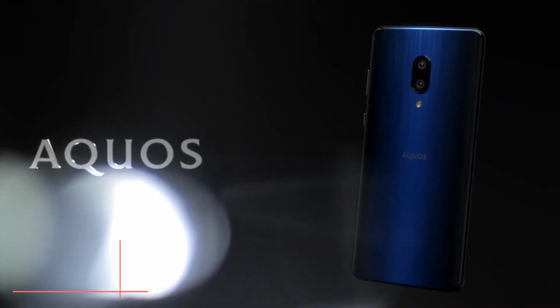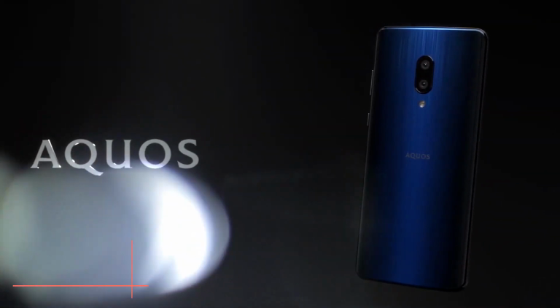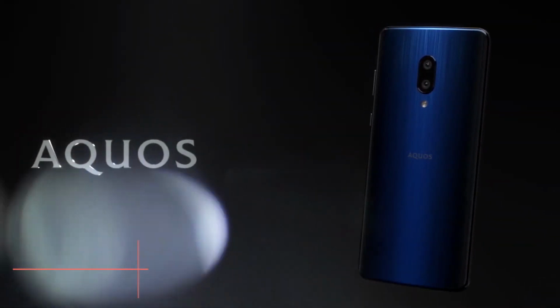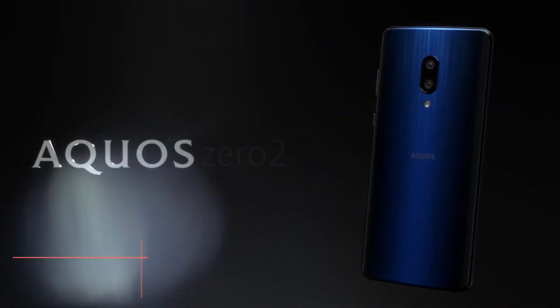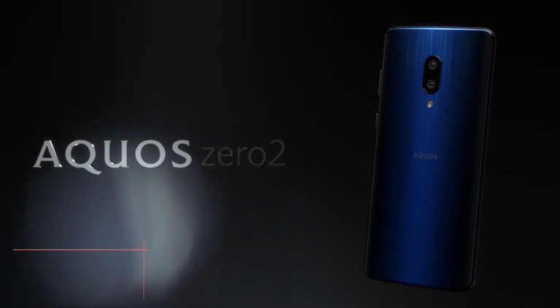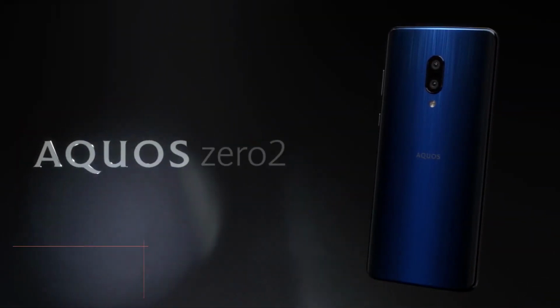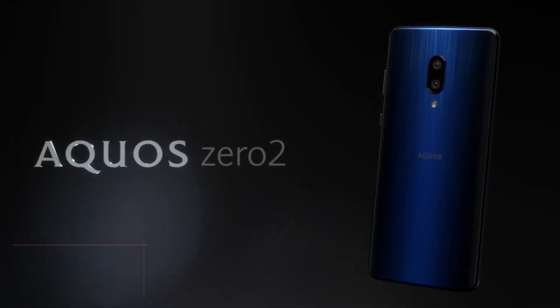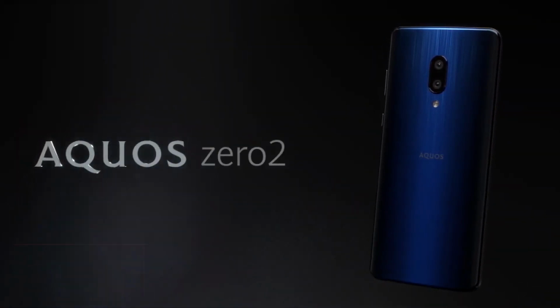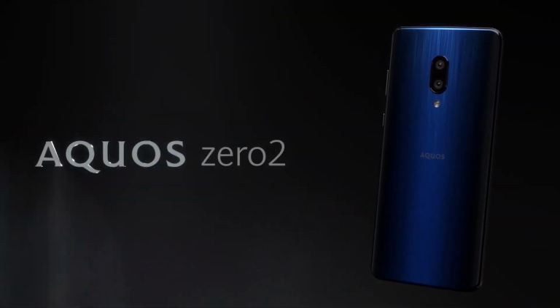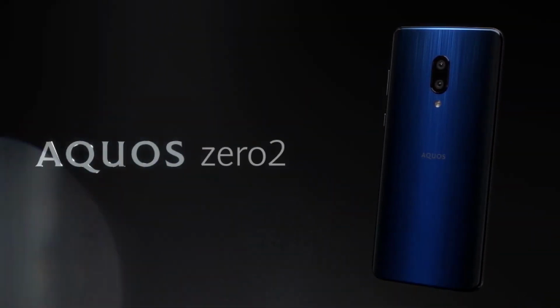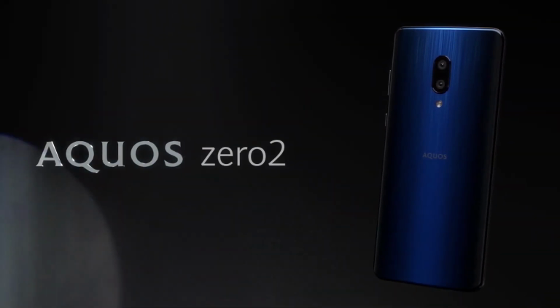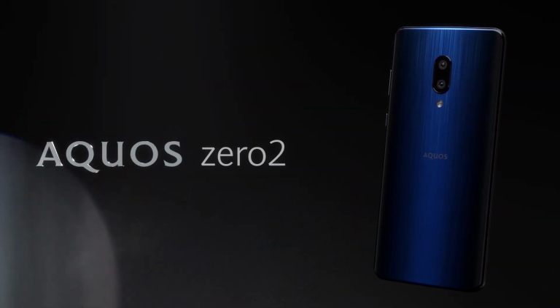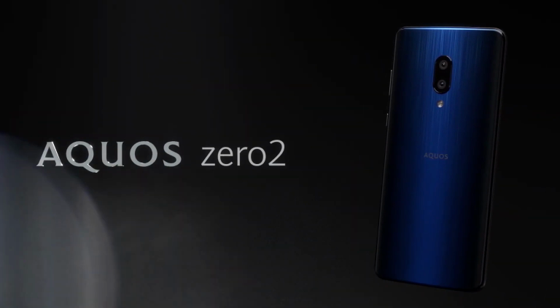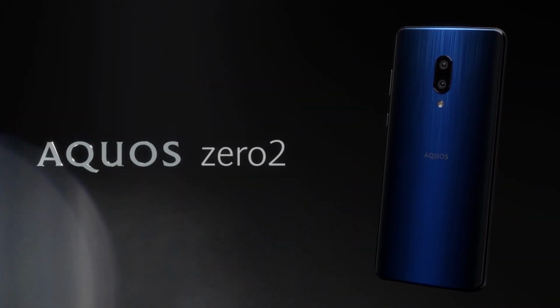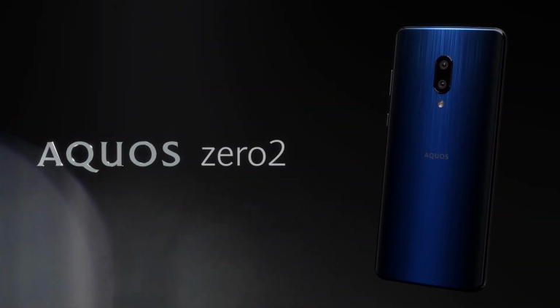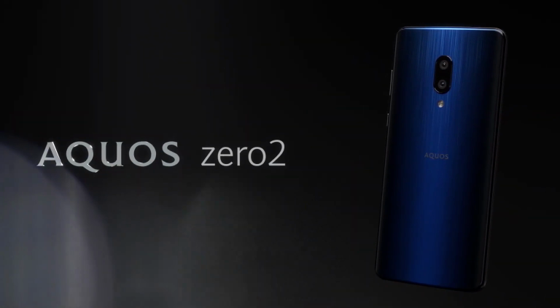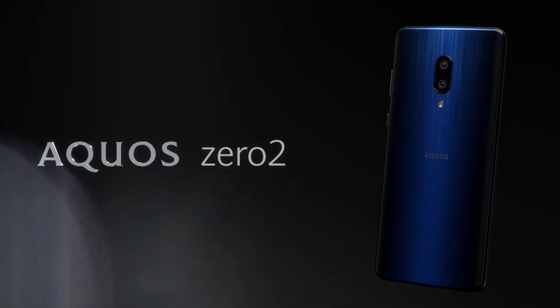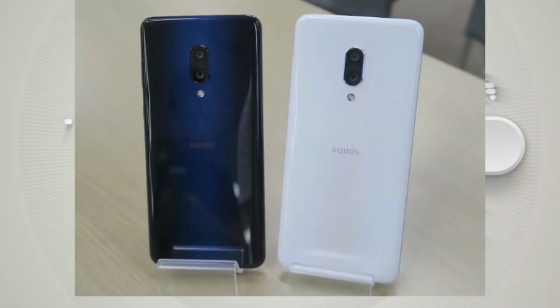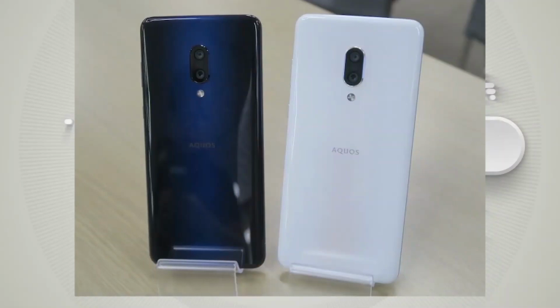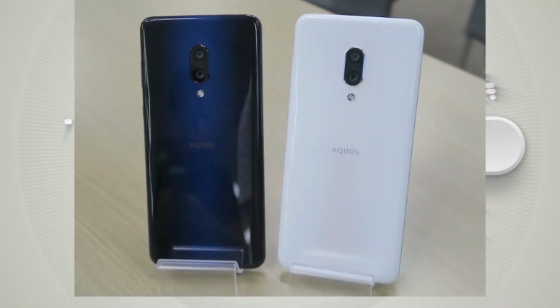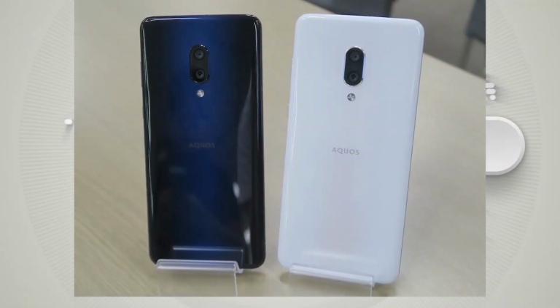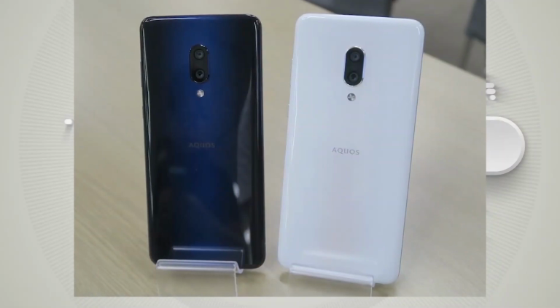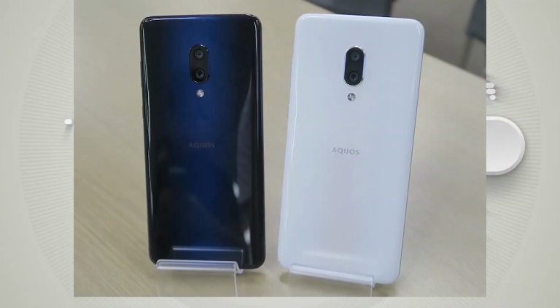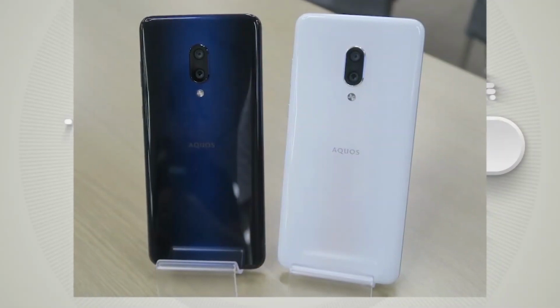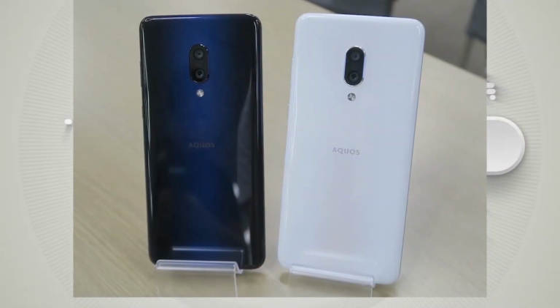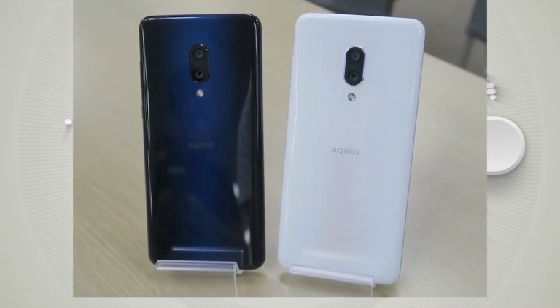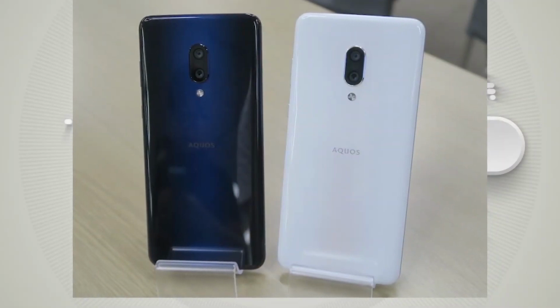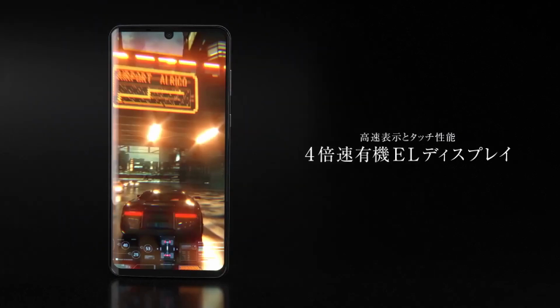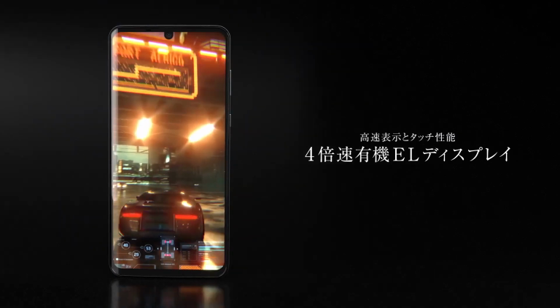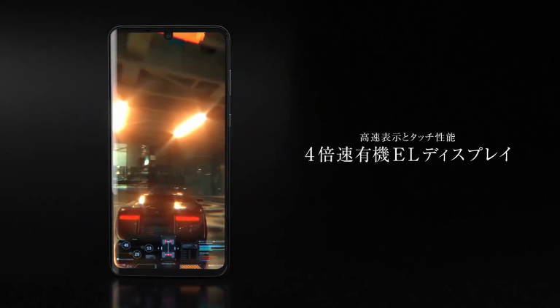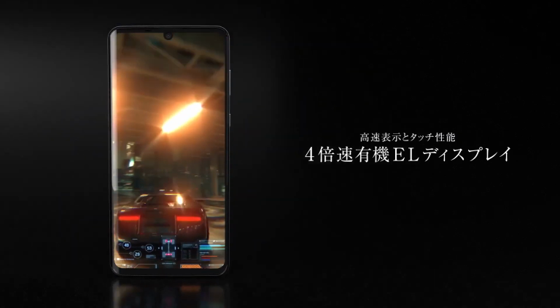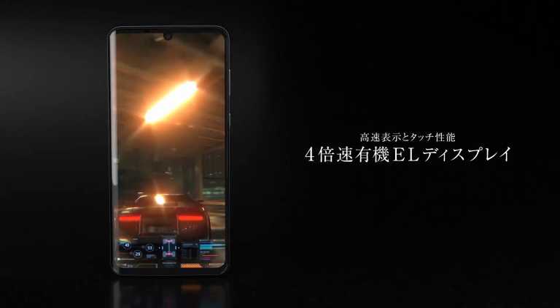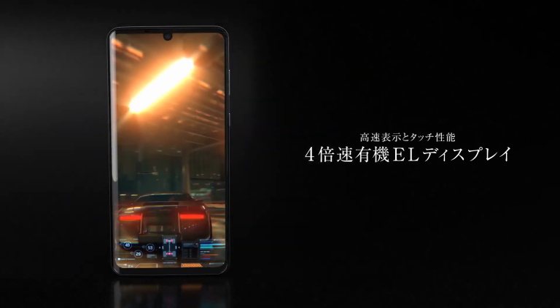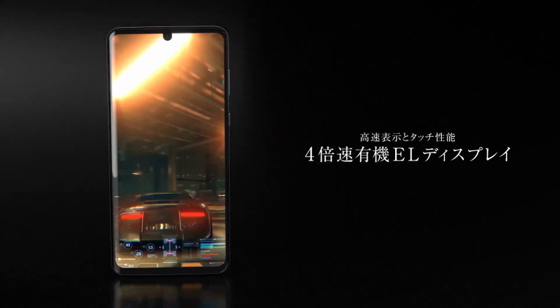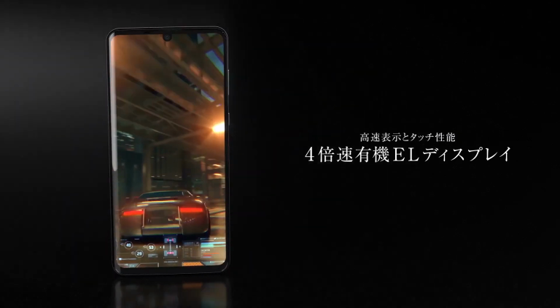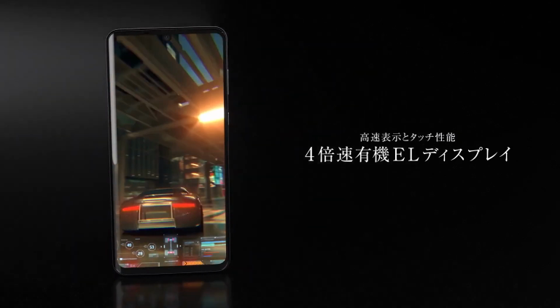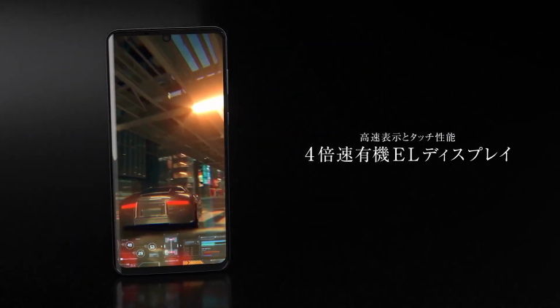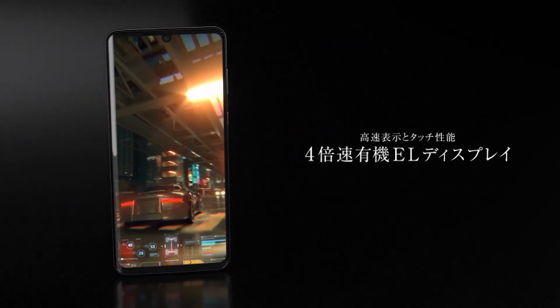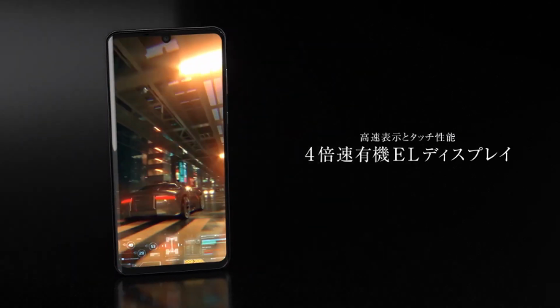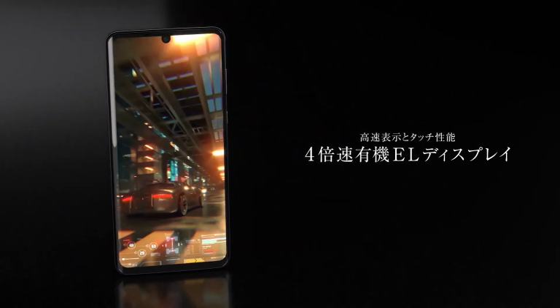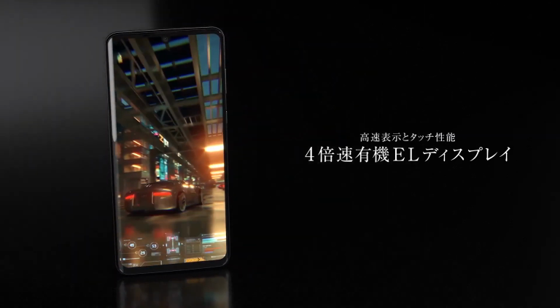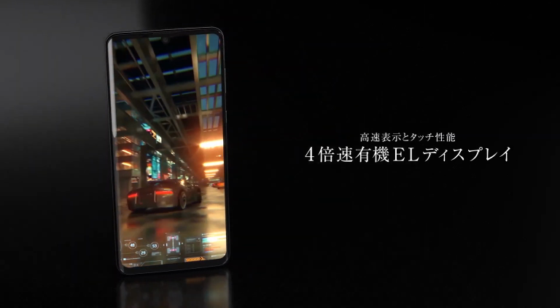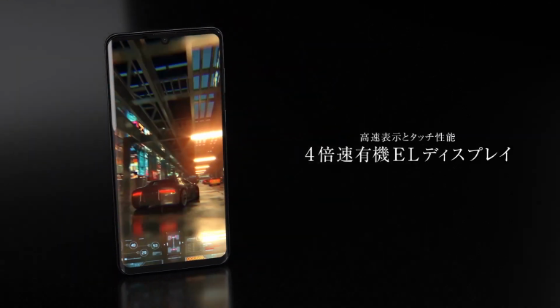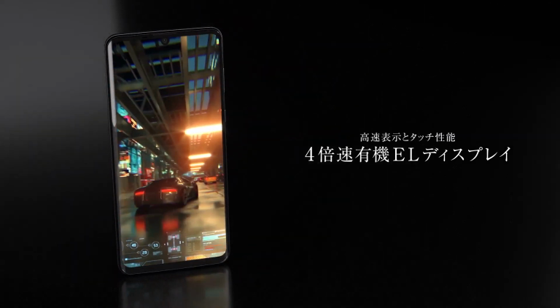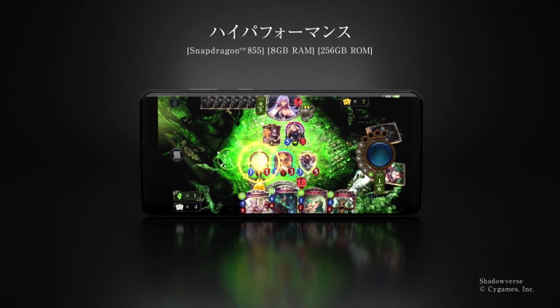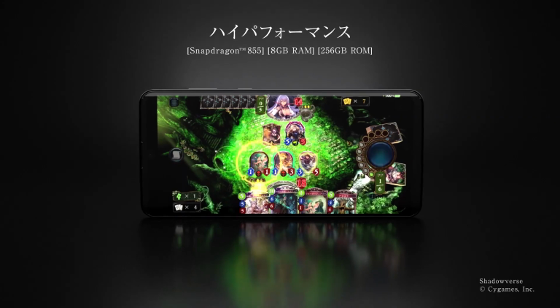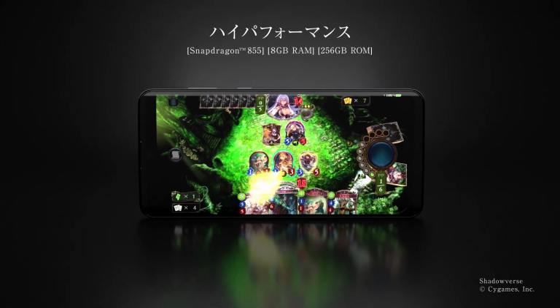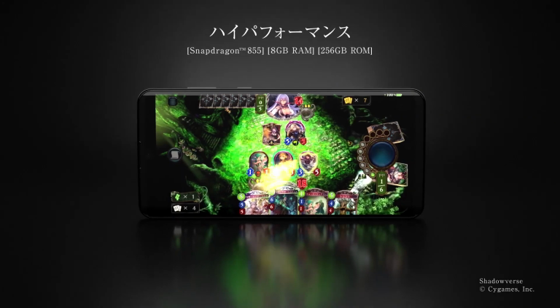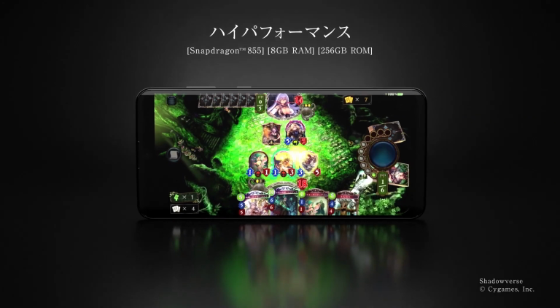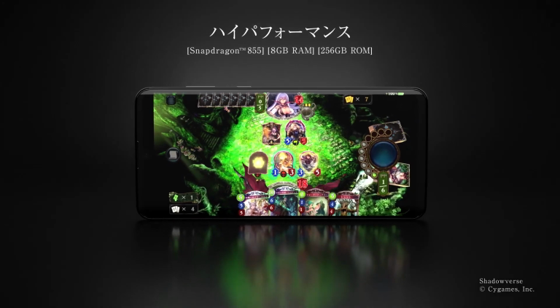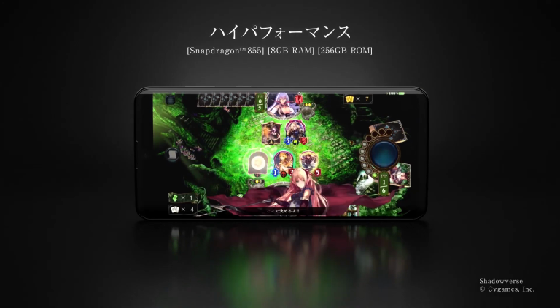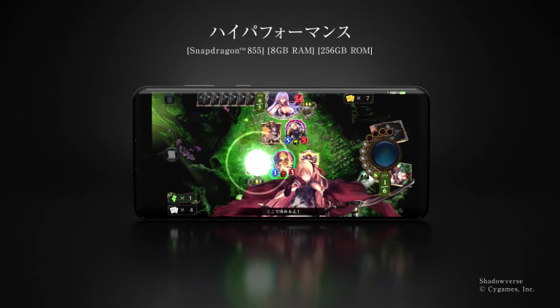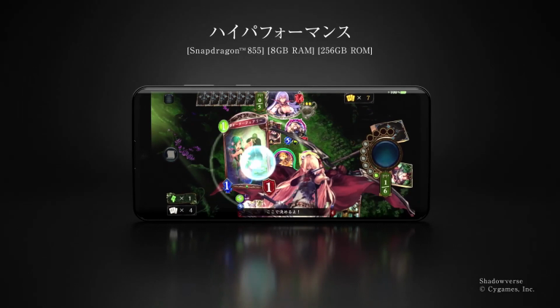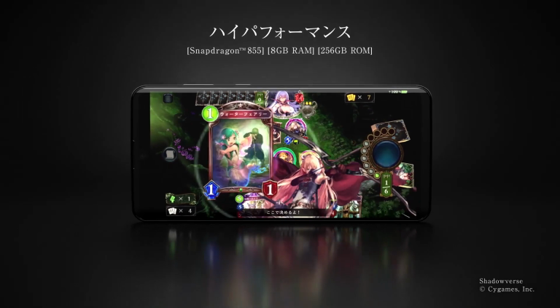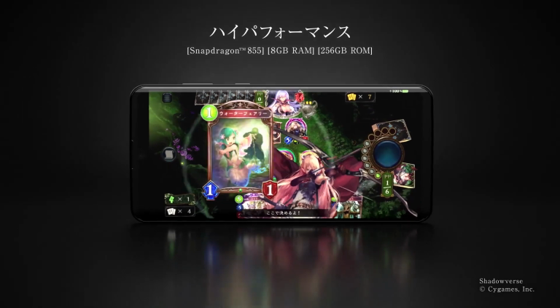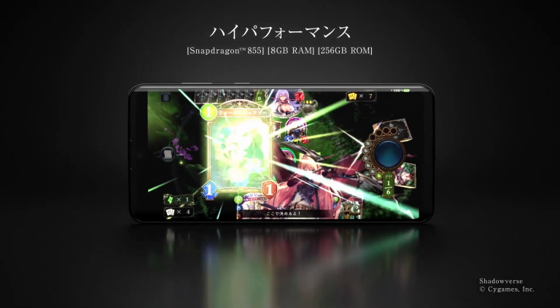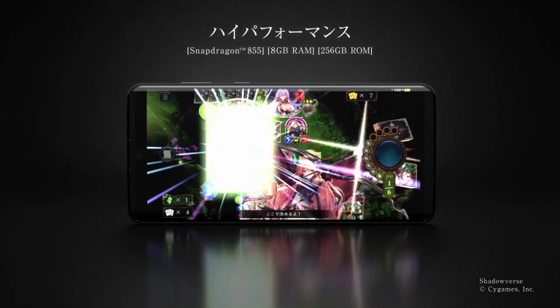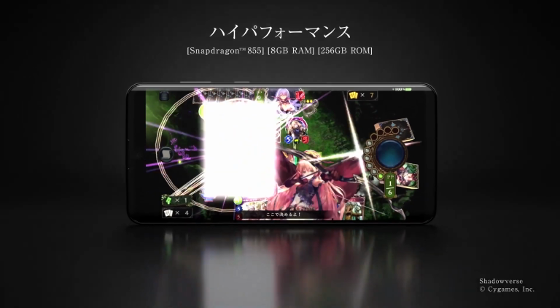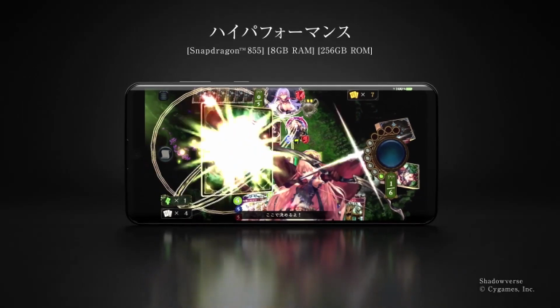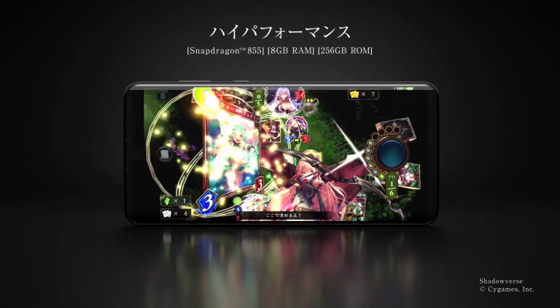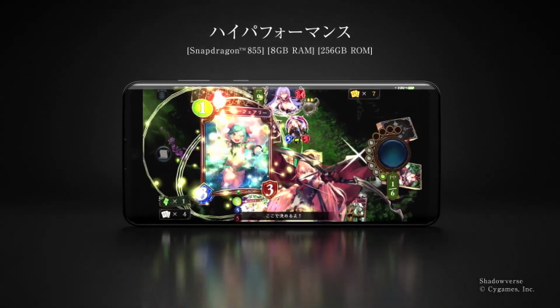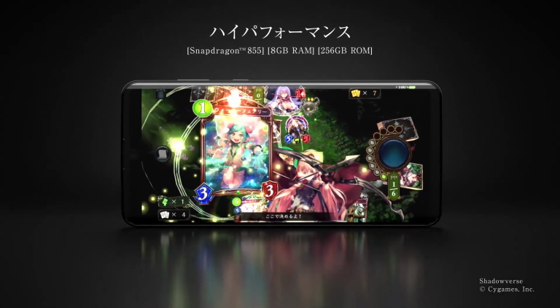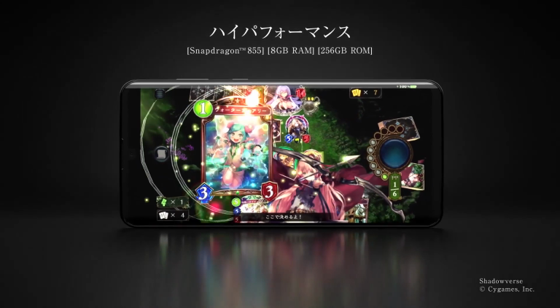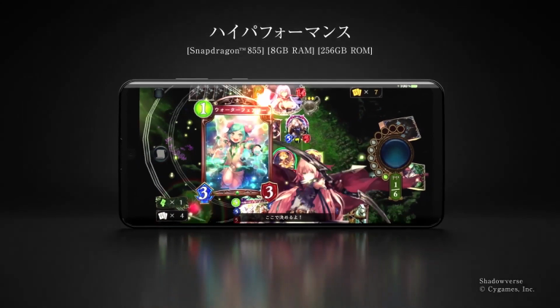It will be available in Astro Black and Misty White colors, but there is still no word on pricing. The phone will be available starting December.